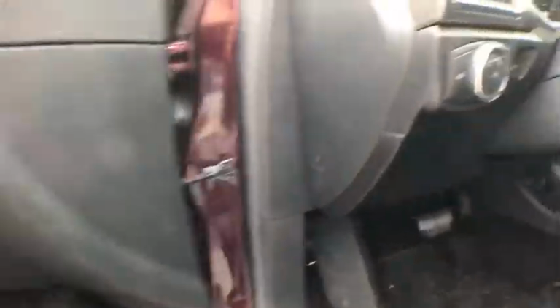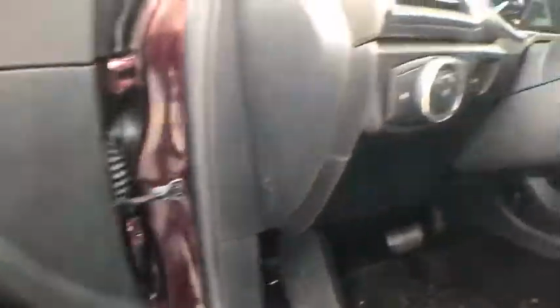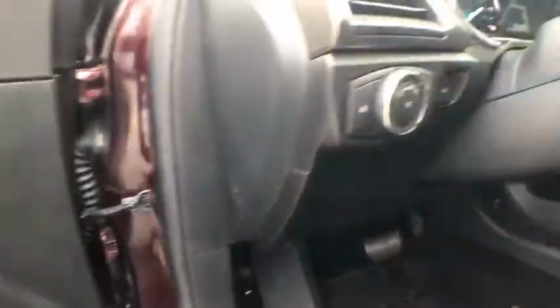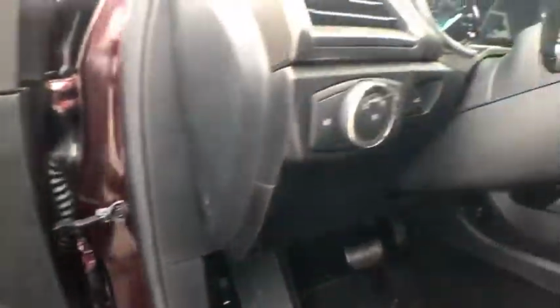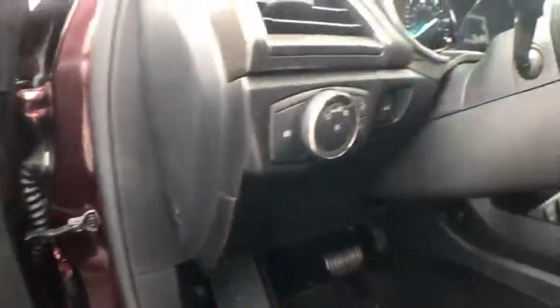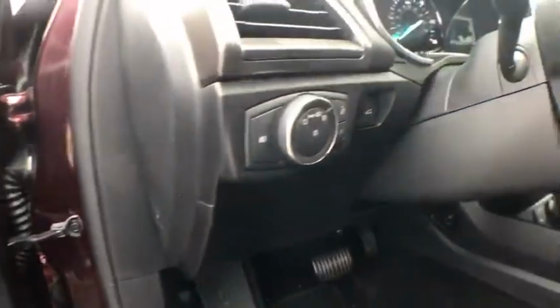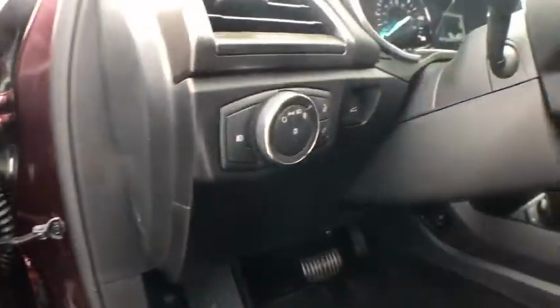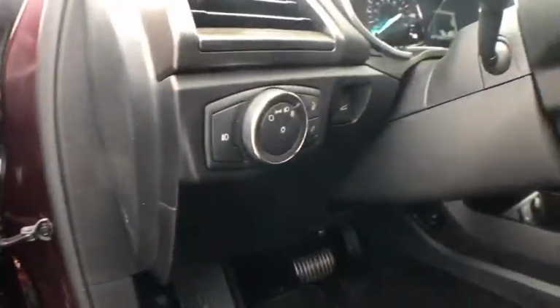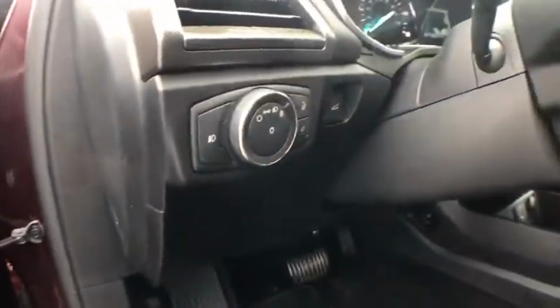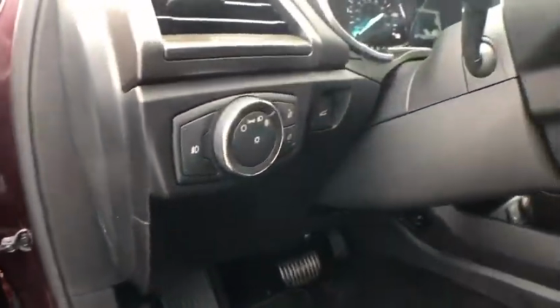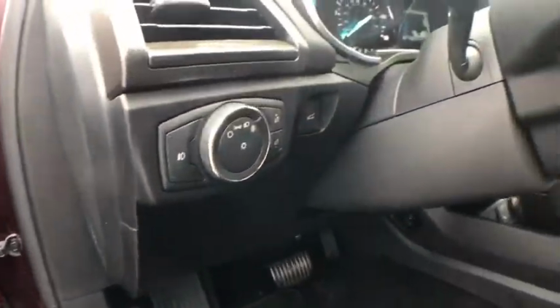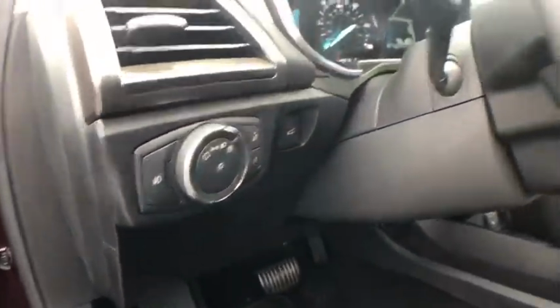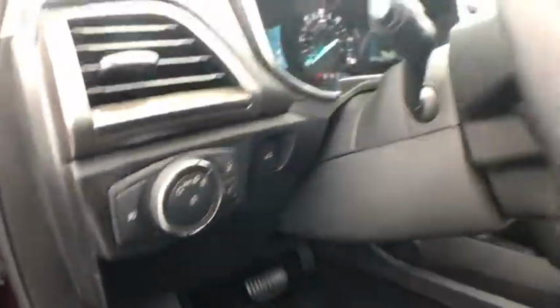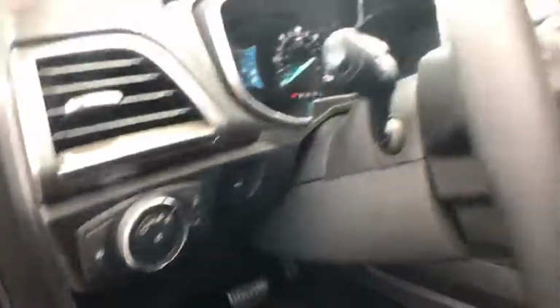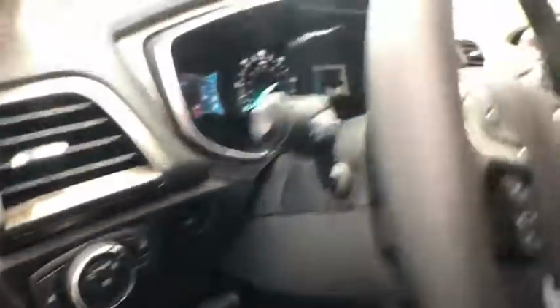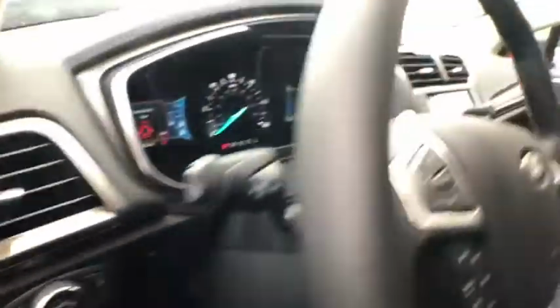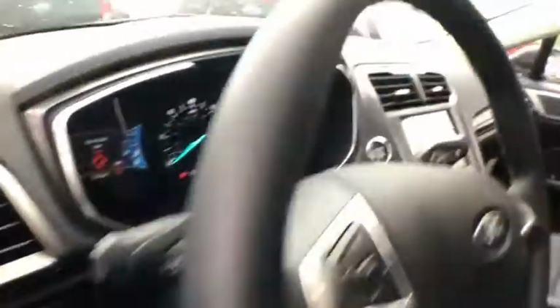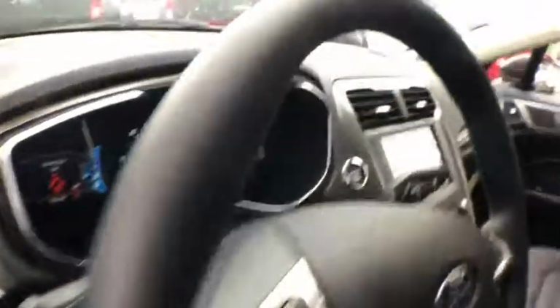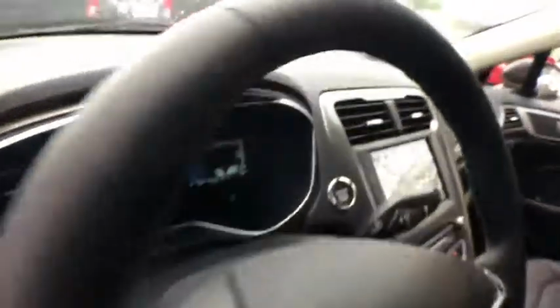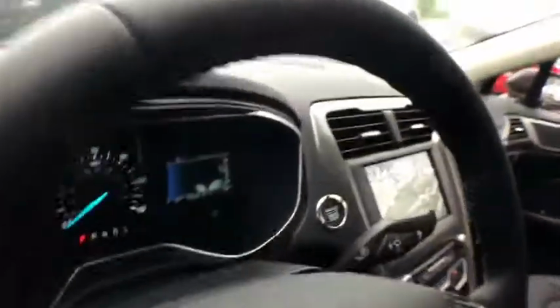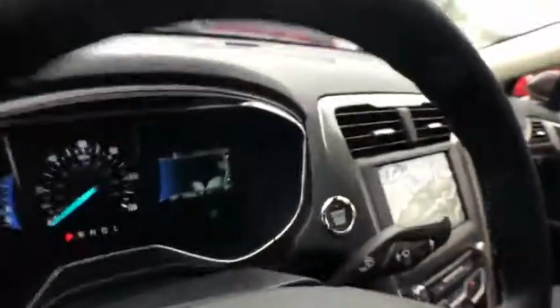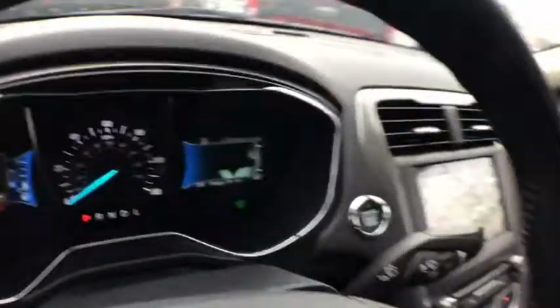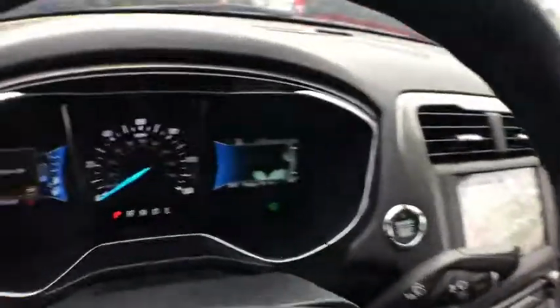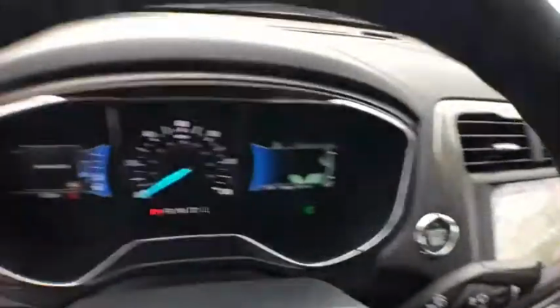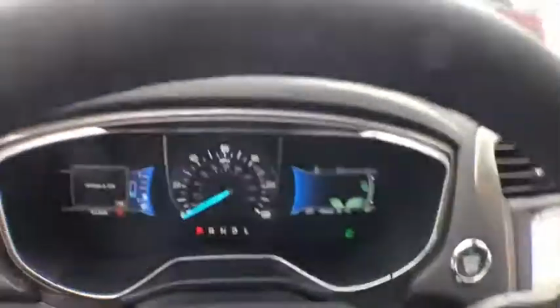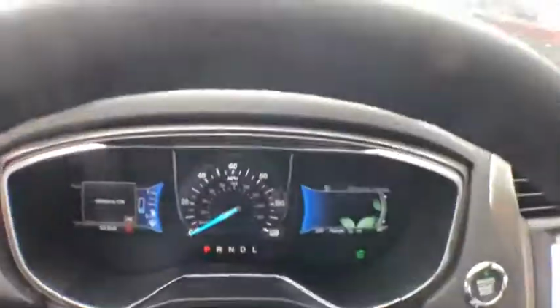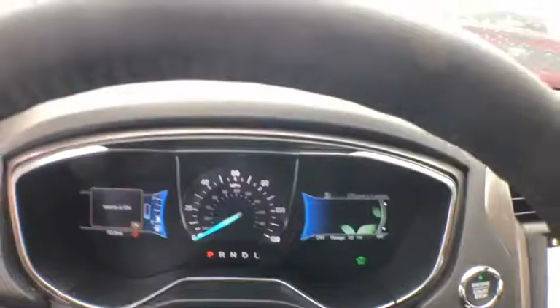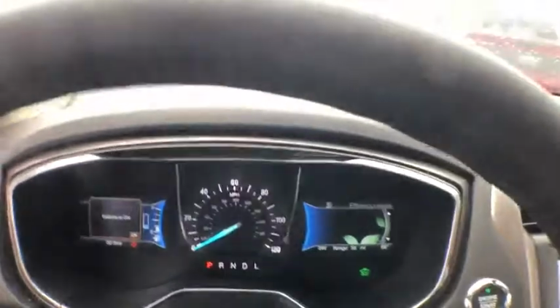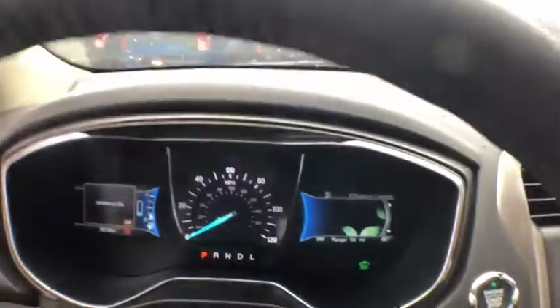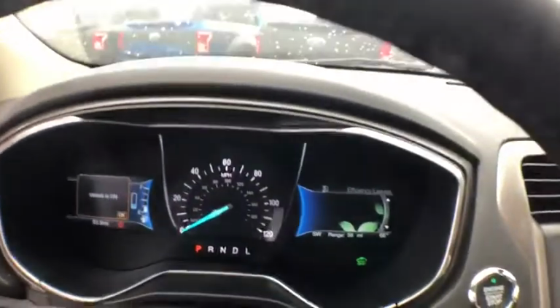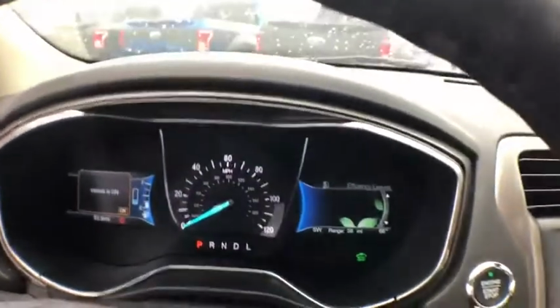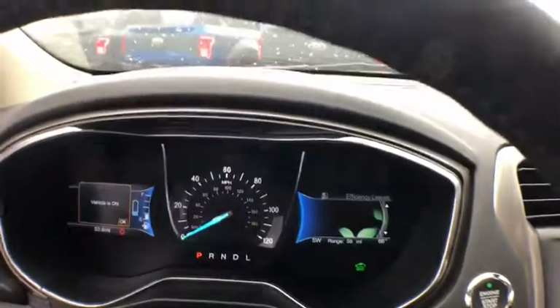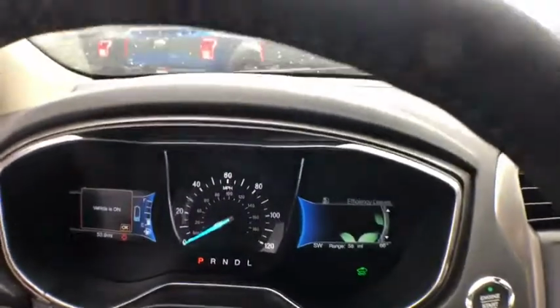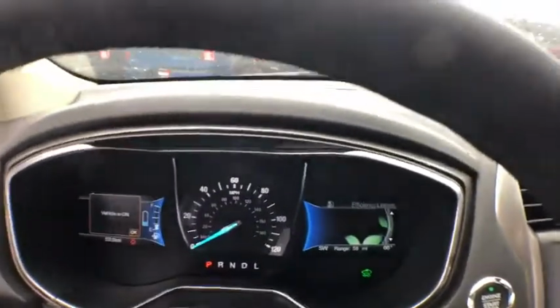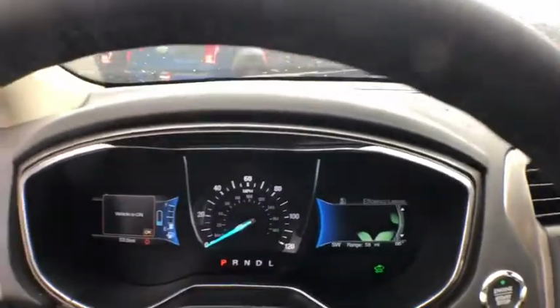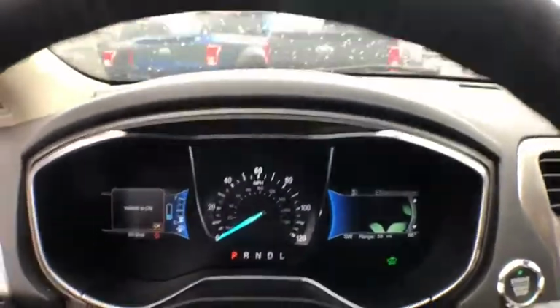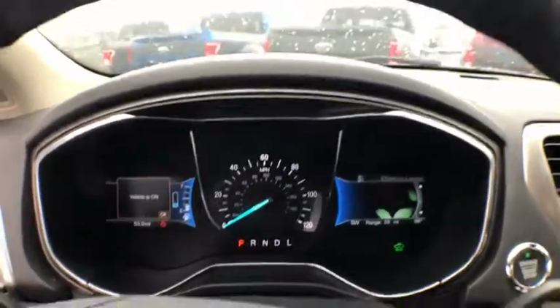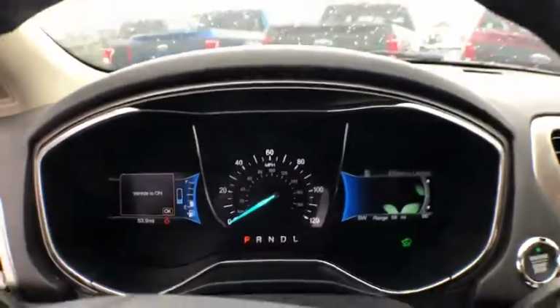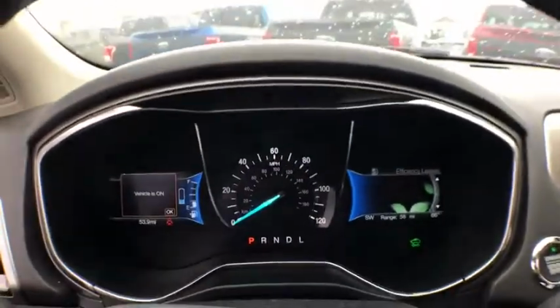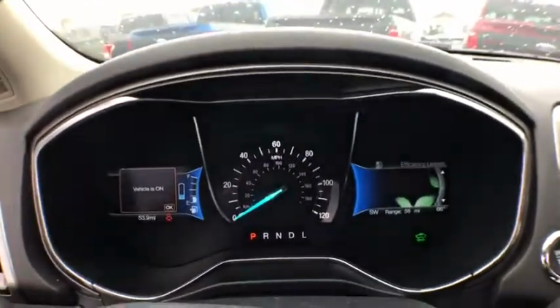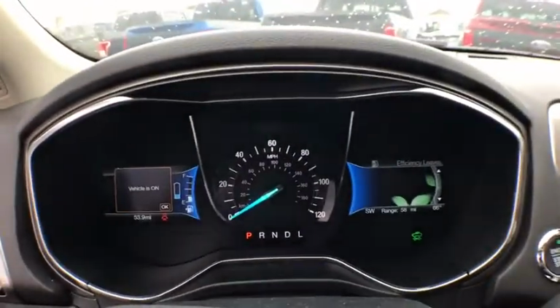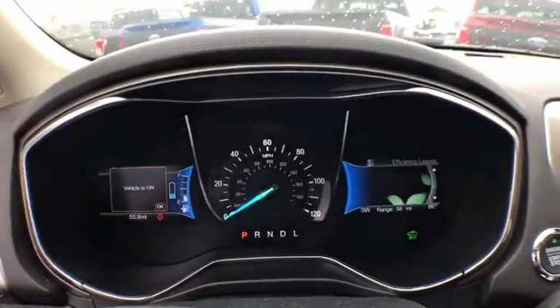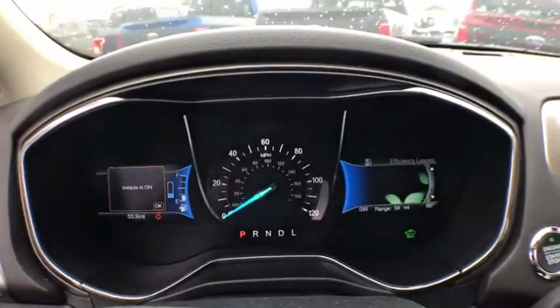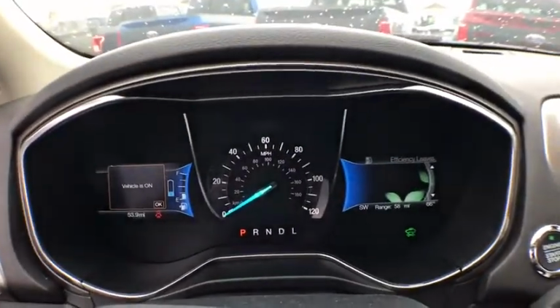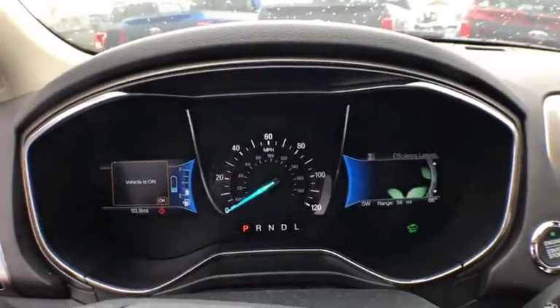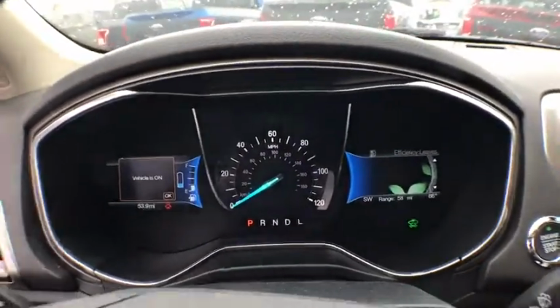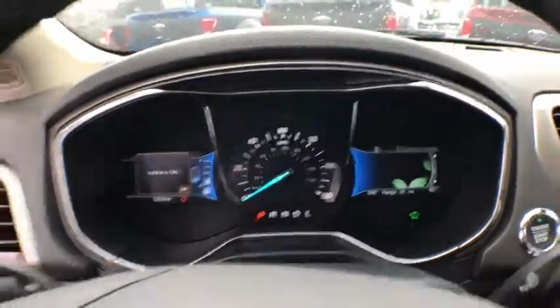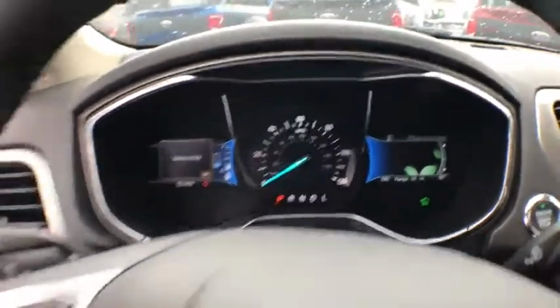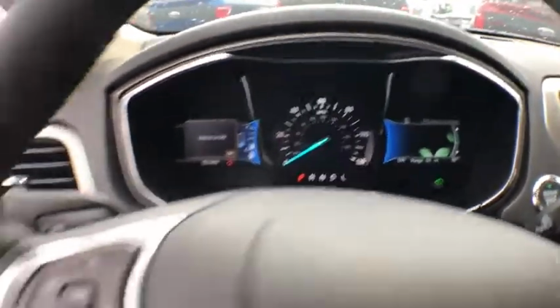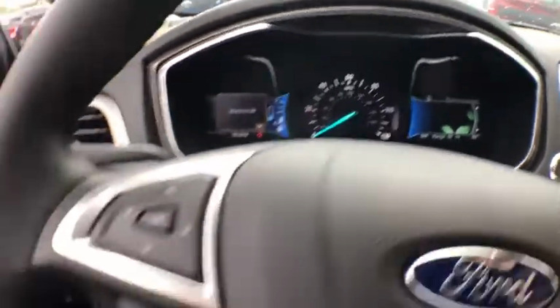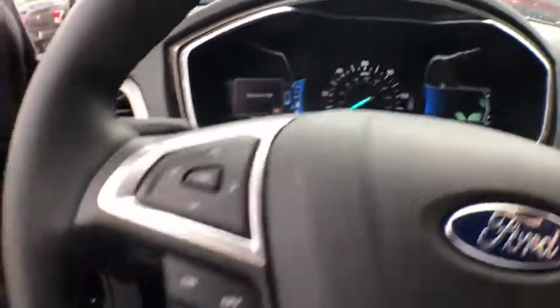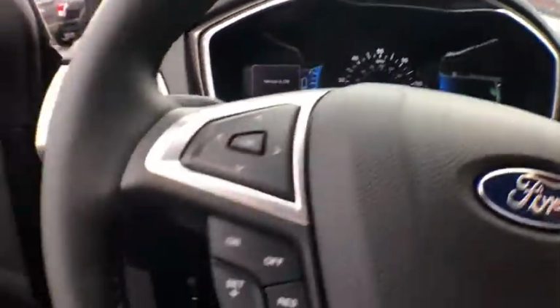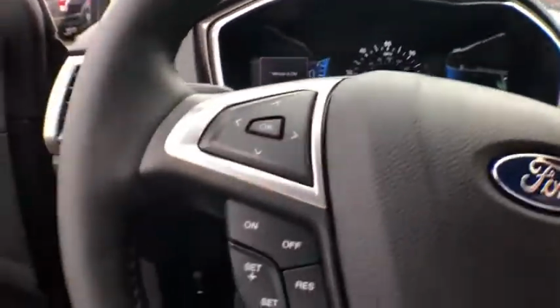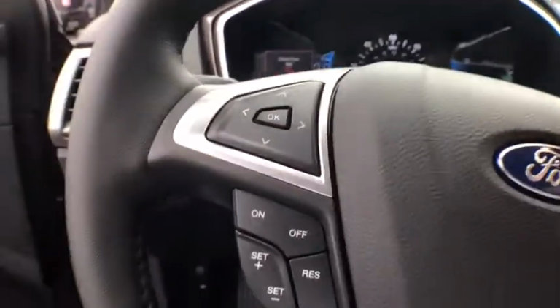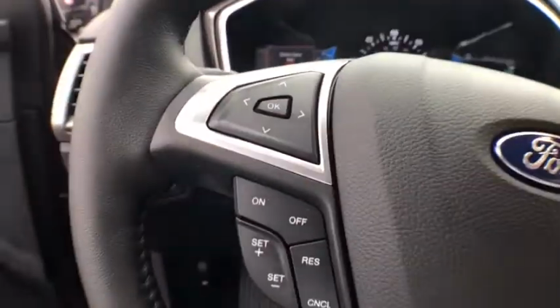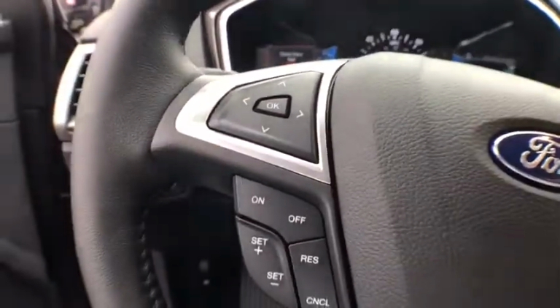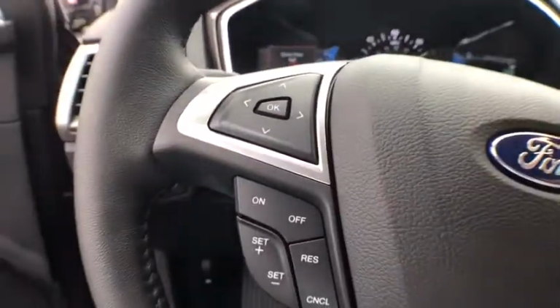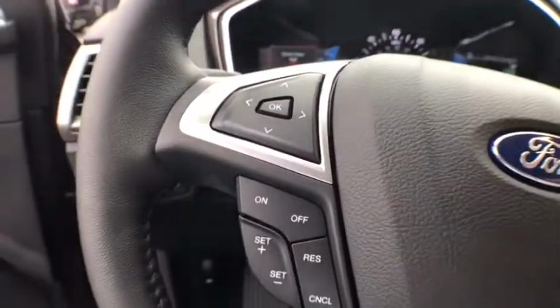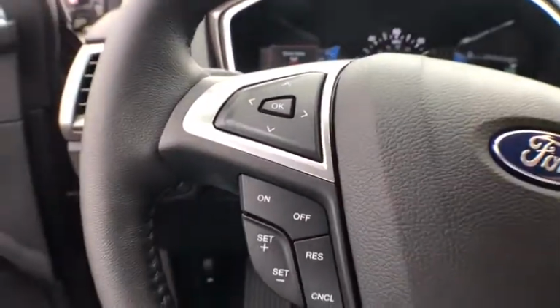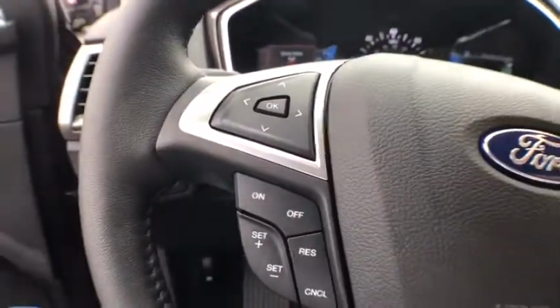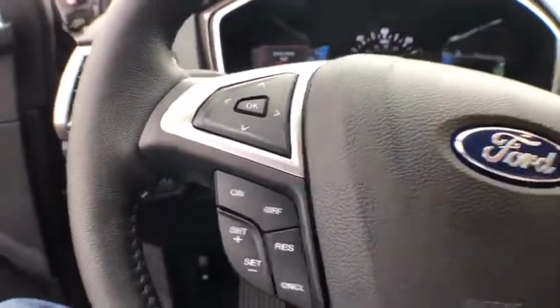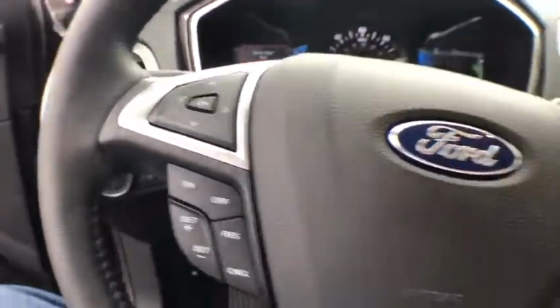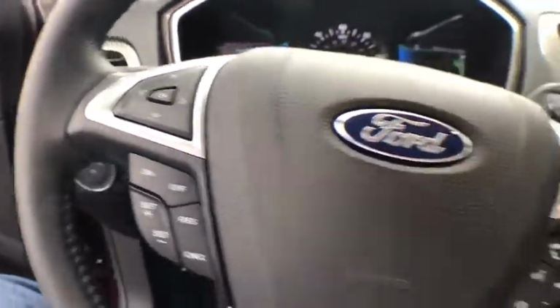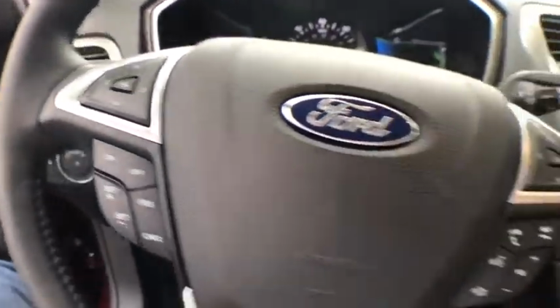Floor mats. Four-wheel disc brakes. Aluminum wheels. AM FM stereo radio. Come take a test drive today.